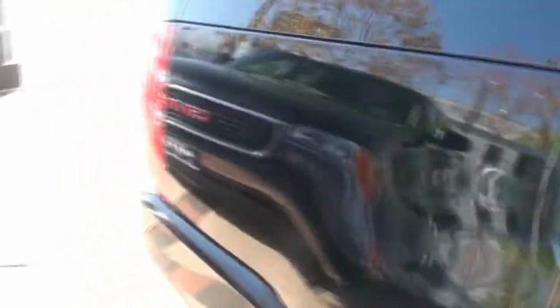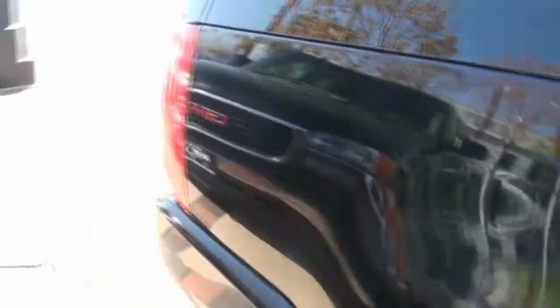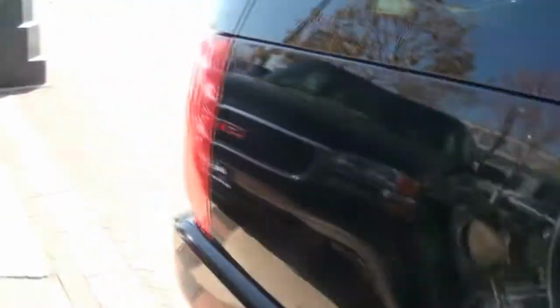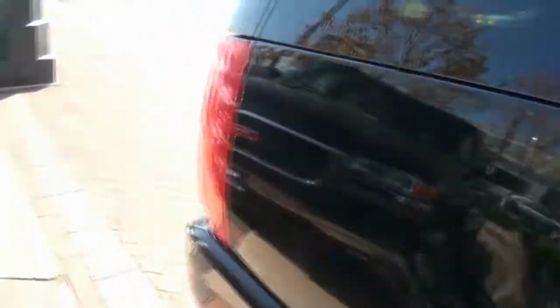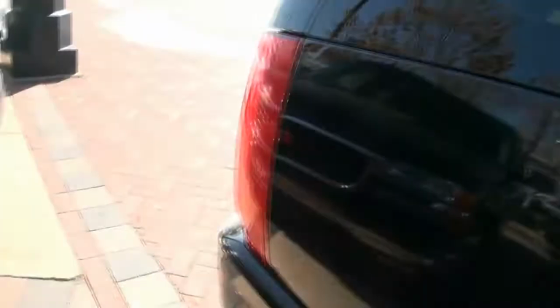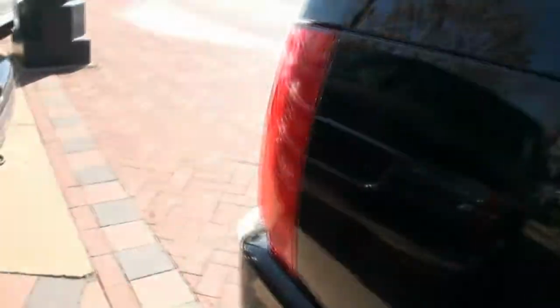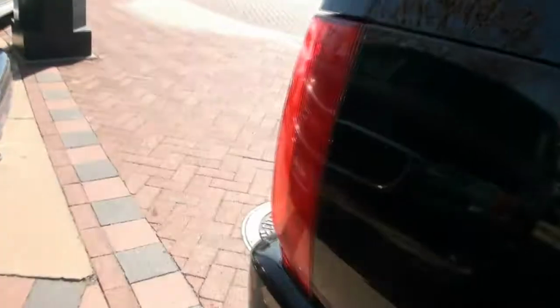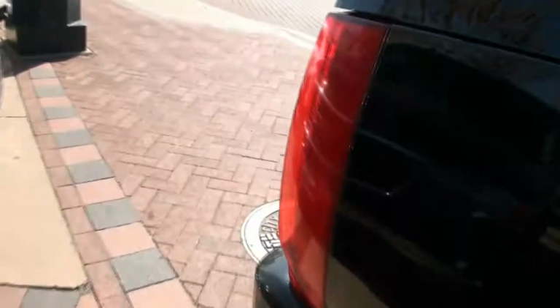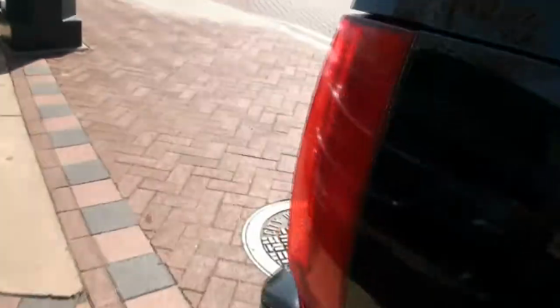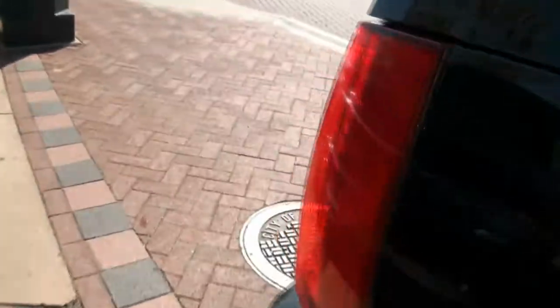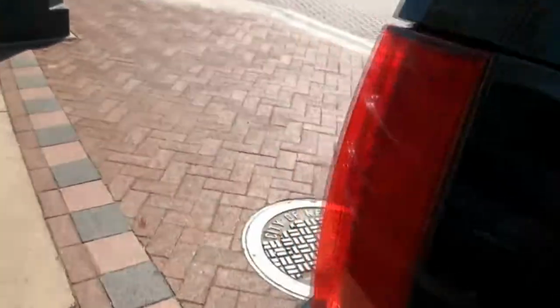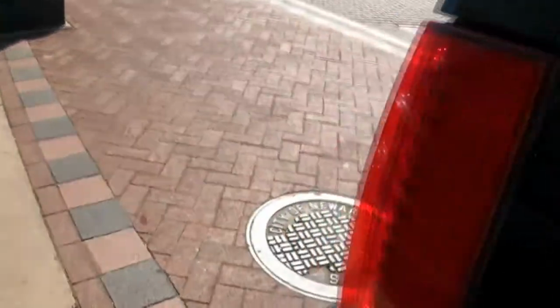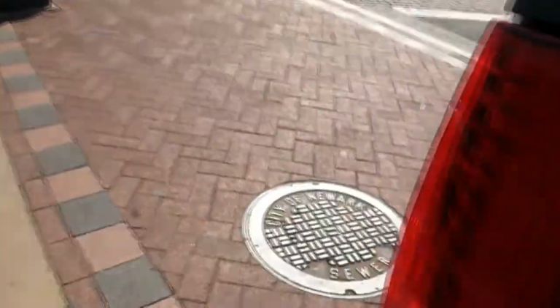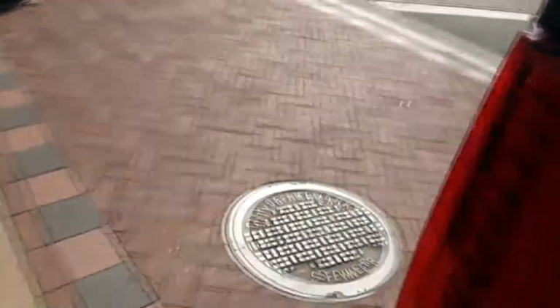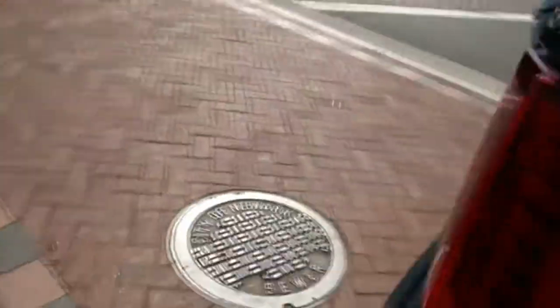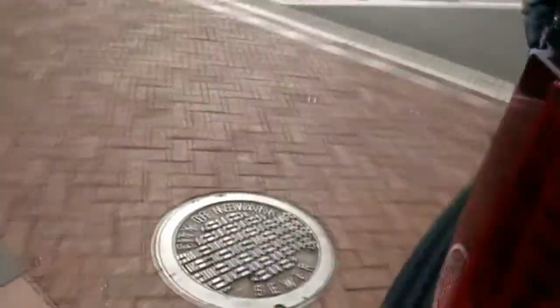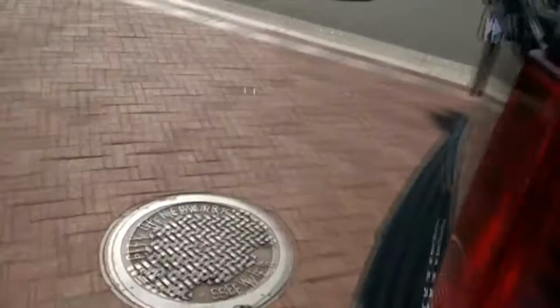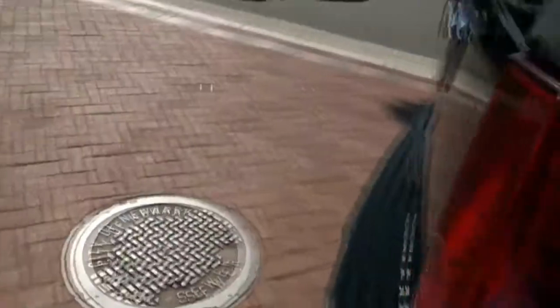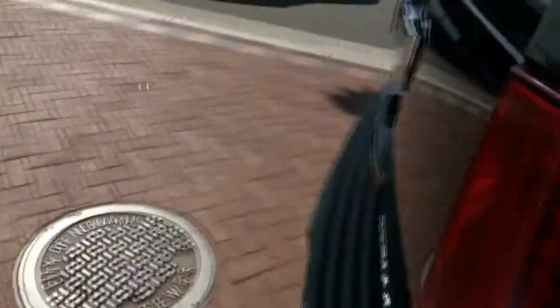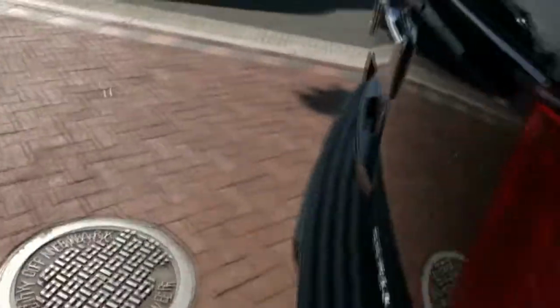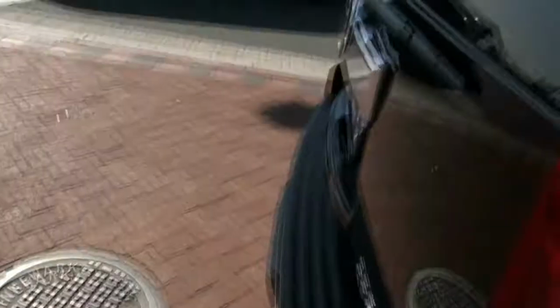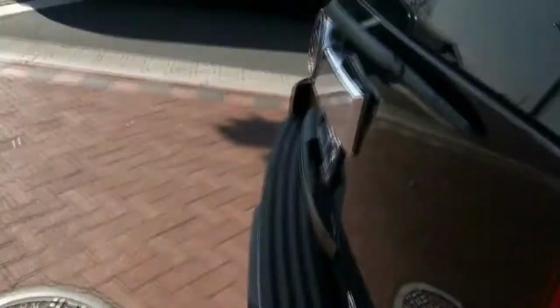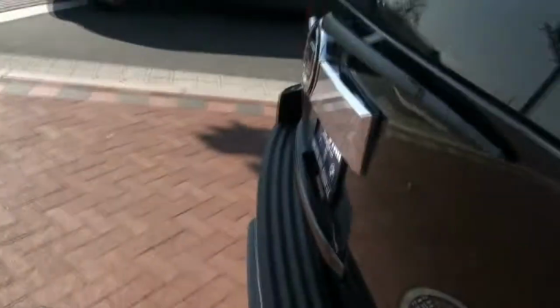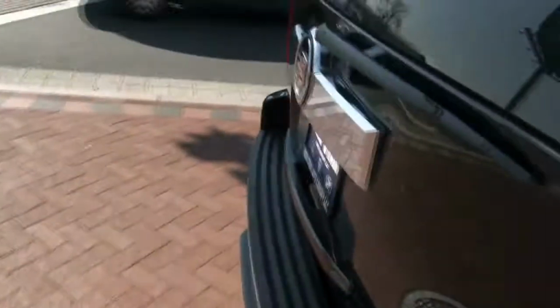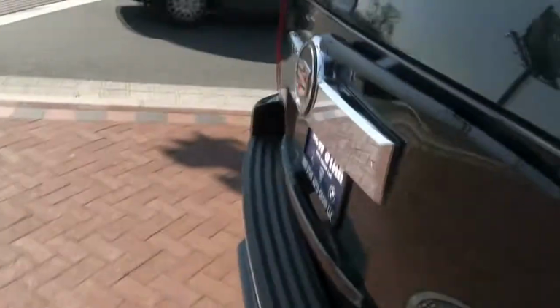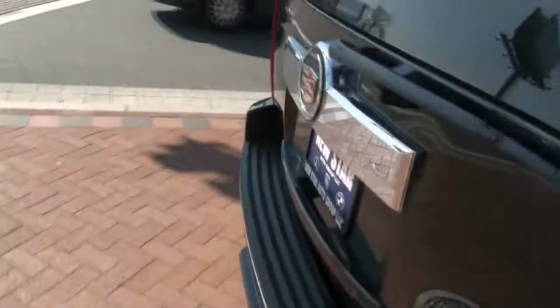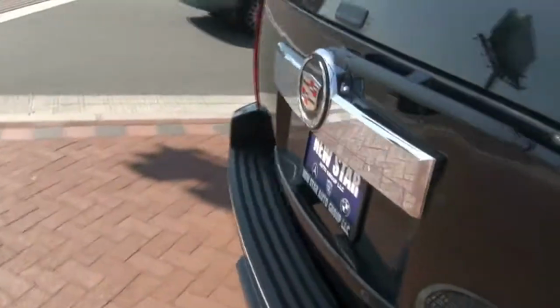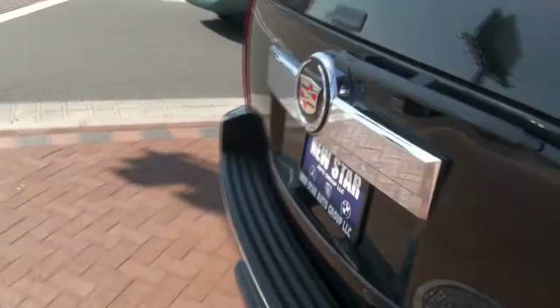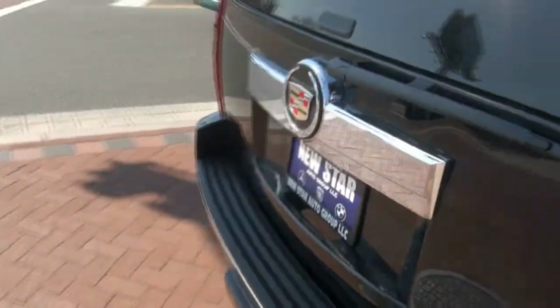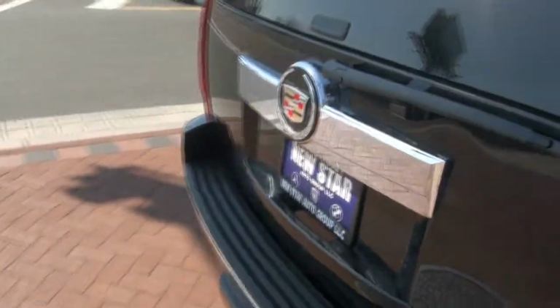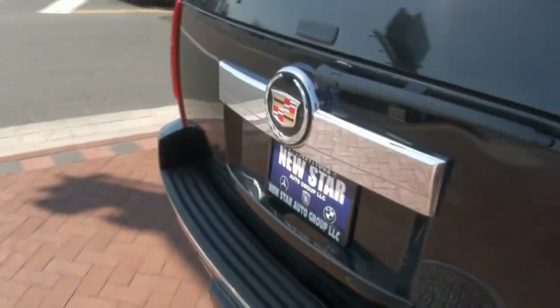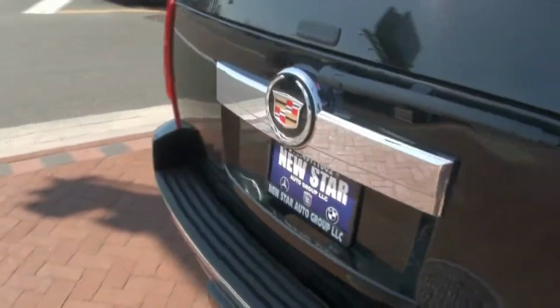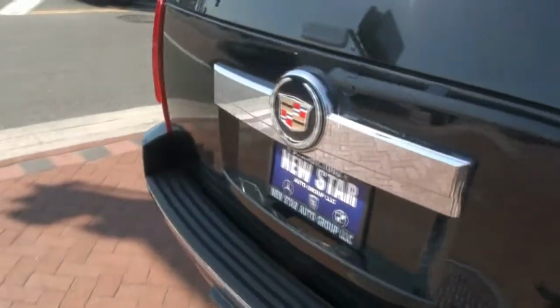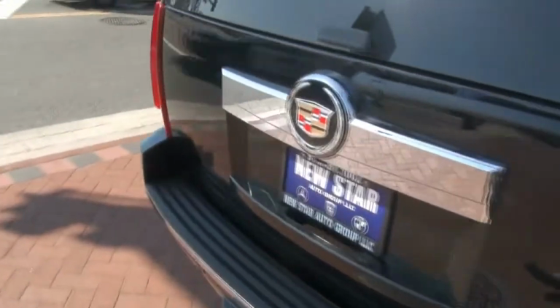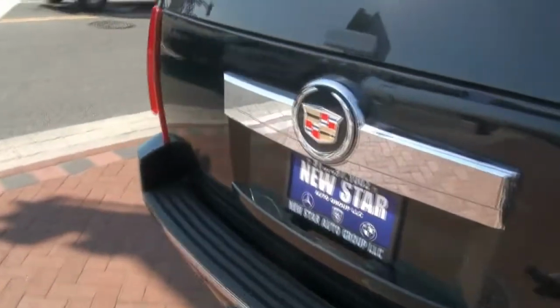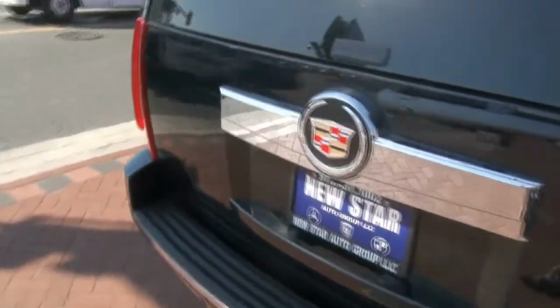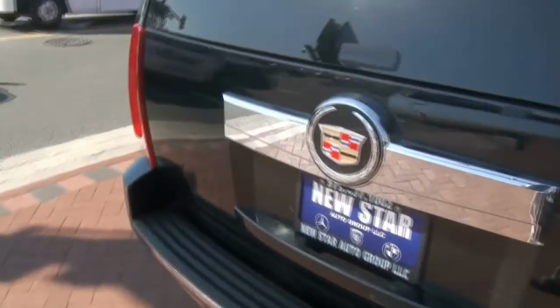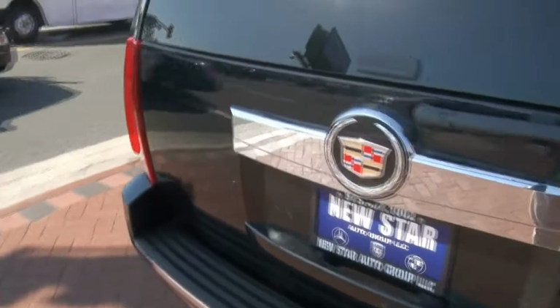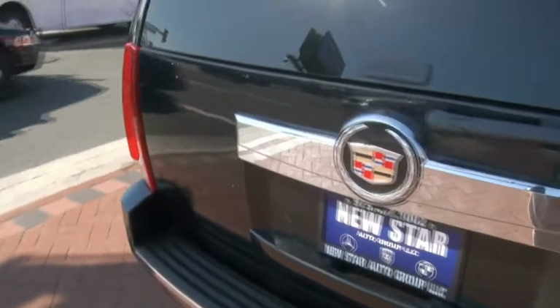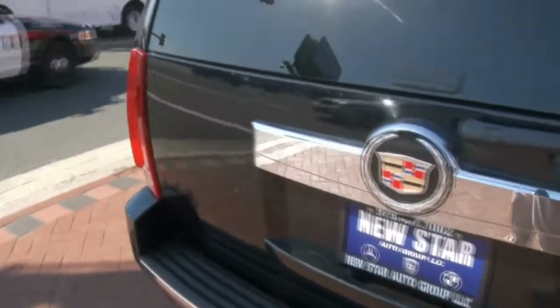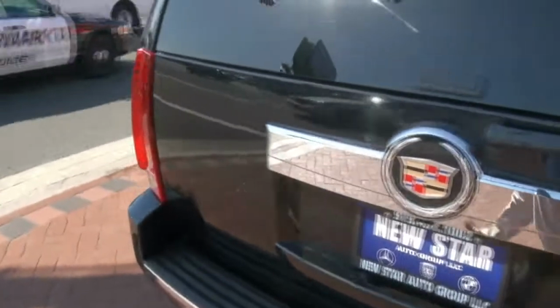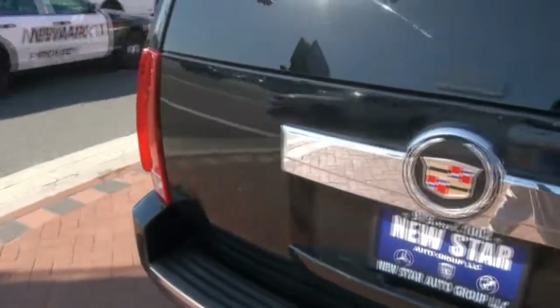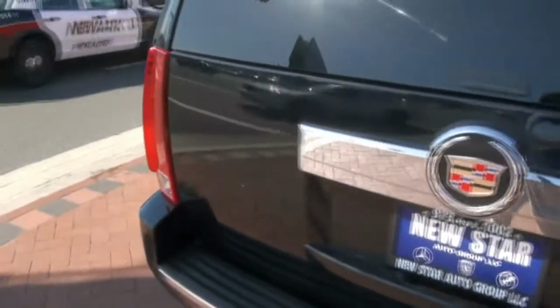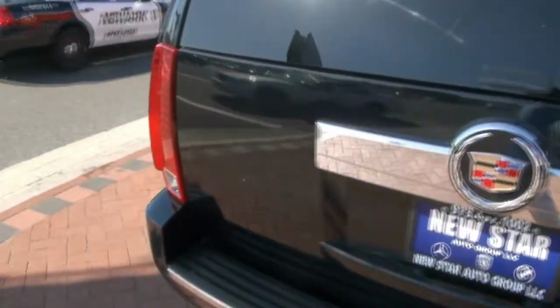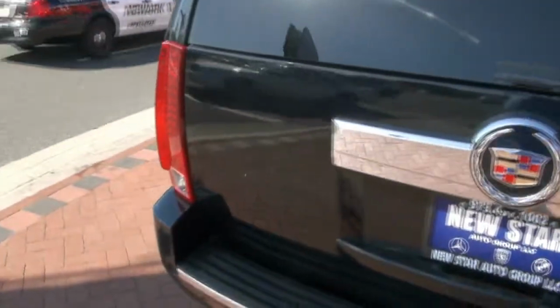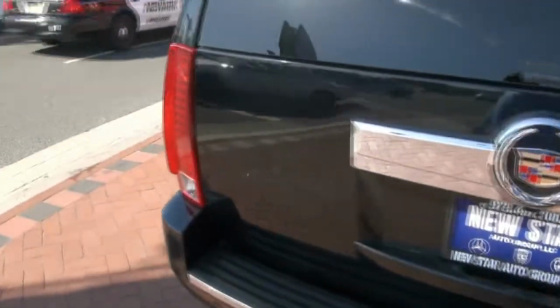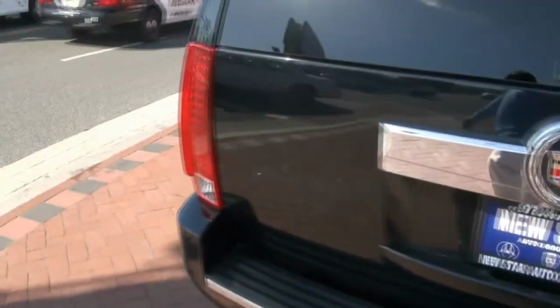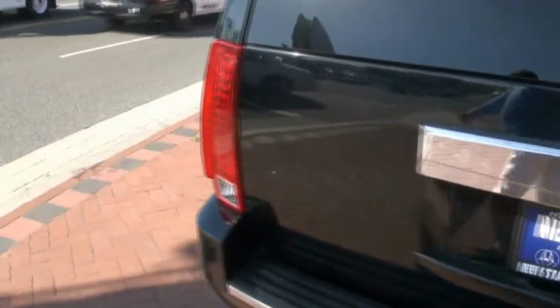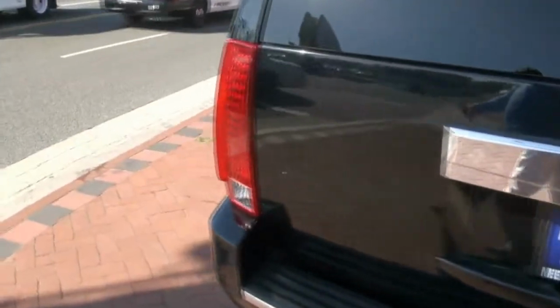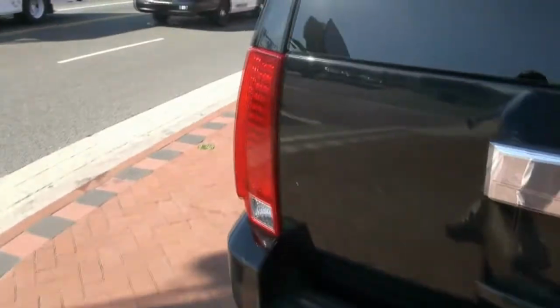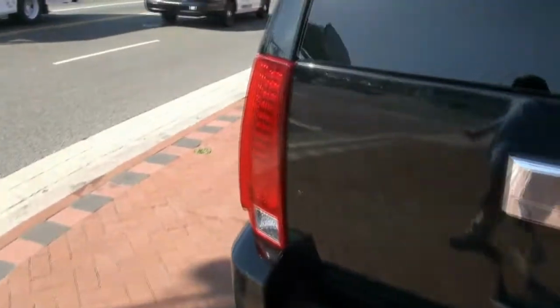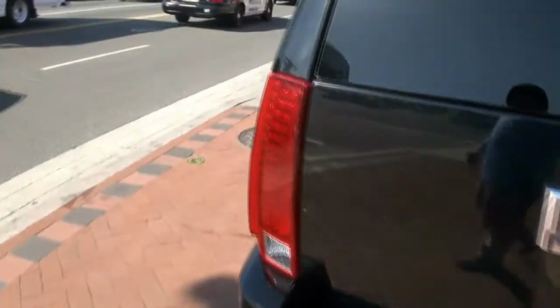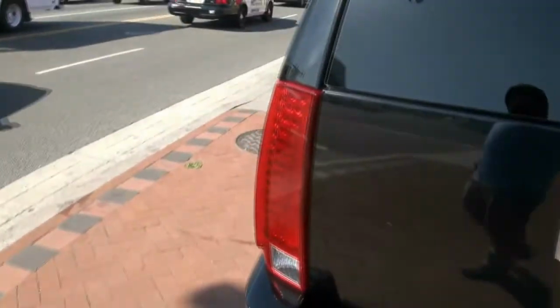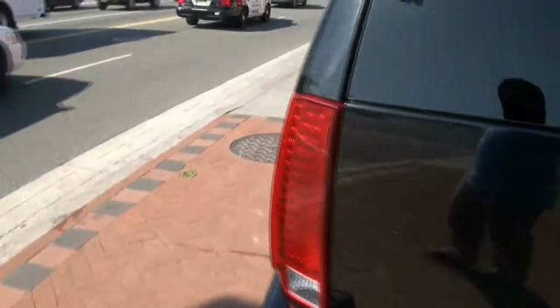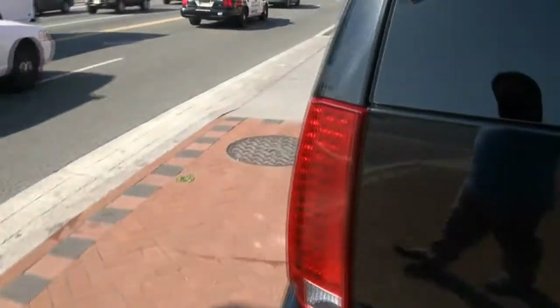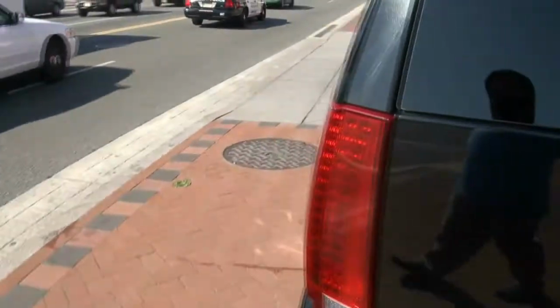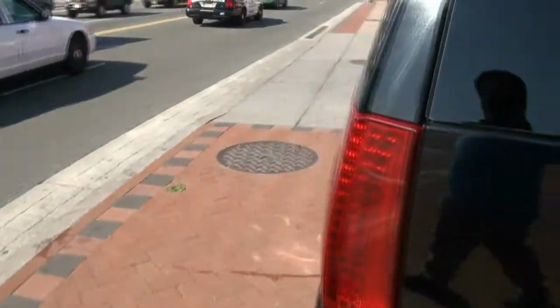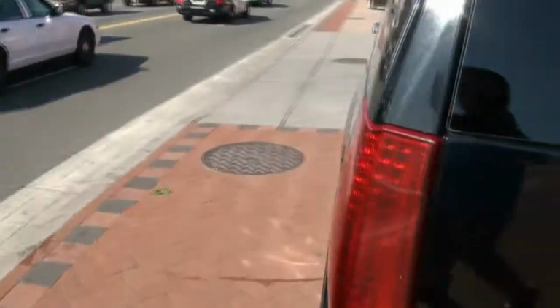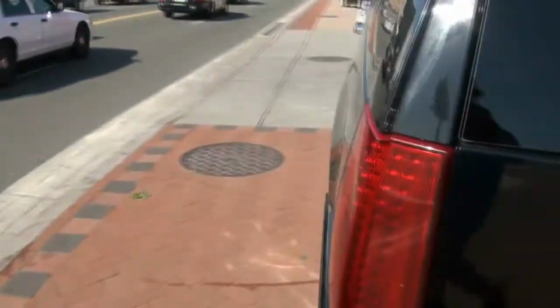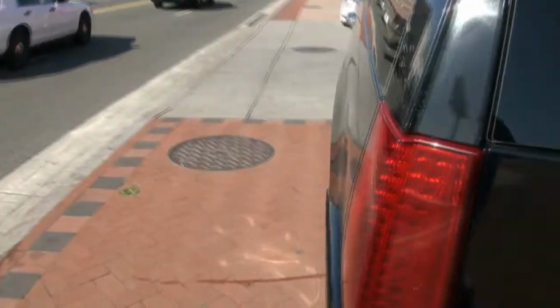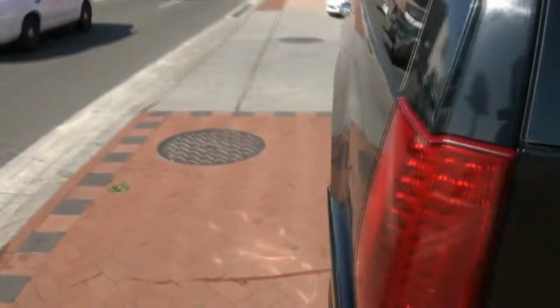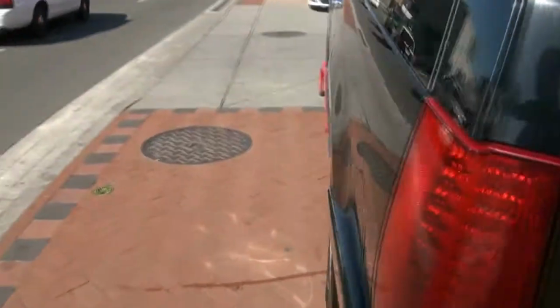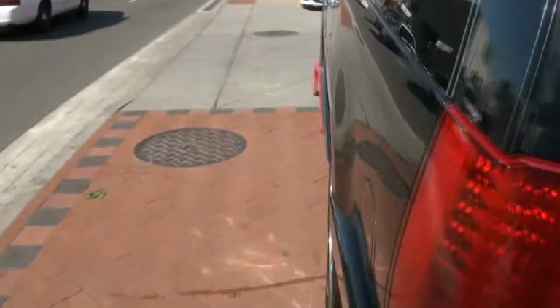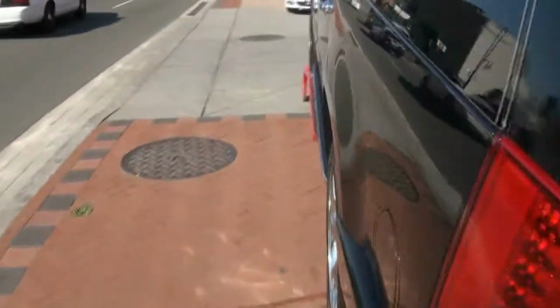I've driven a lot of these. This has just a tad bit over 400 horsepower, so these things are actually no slouches.